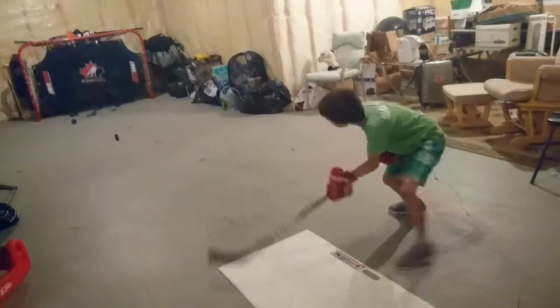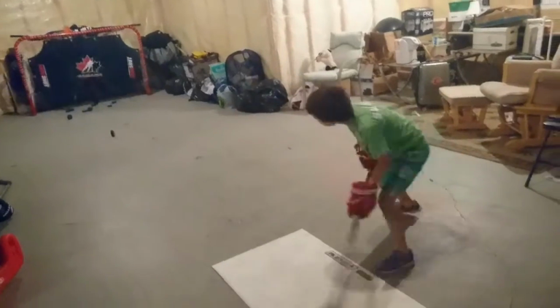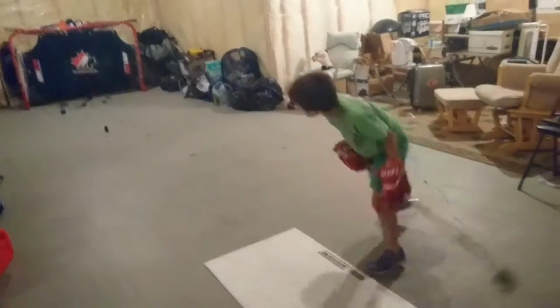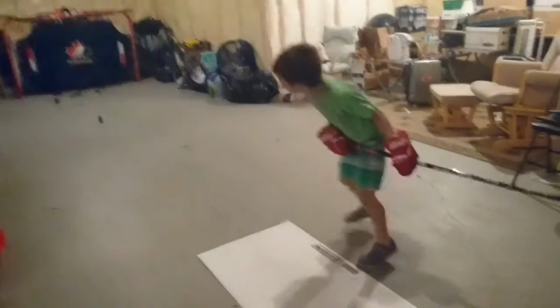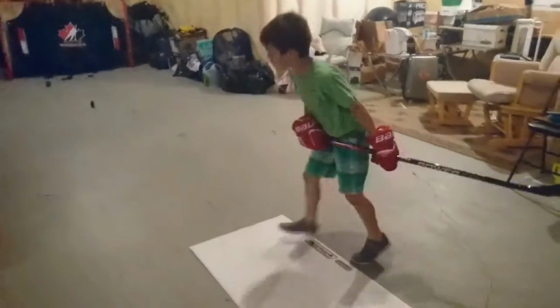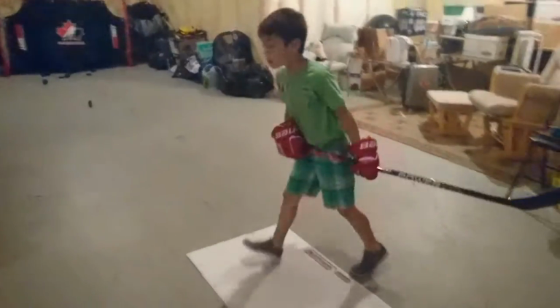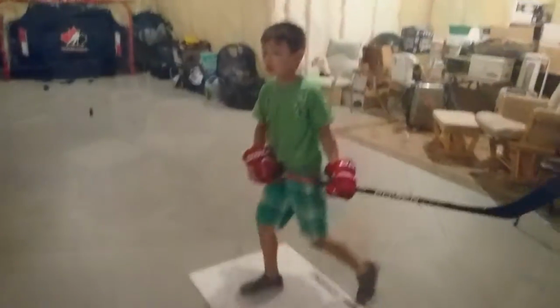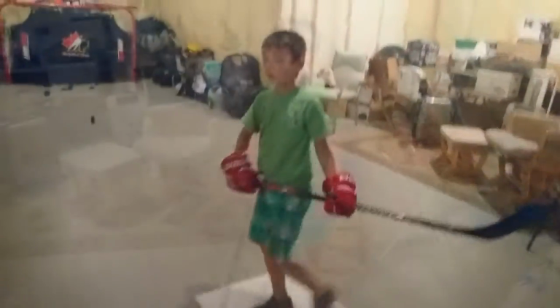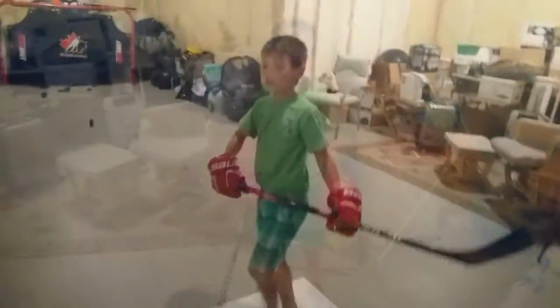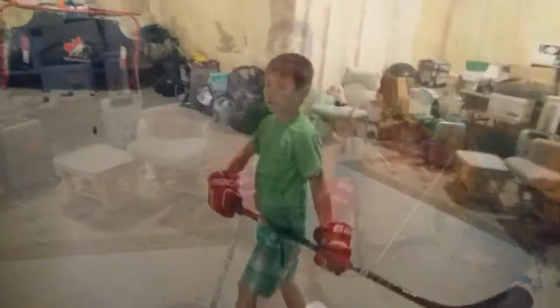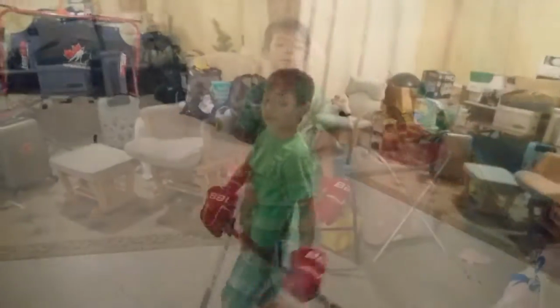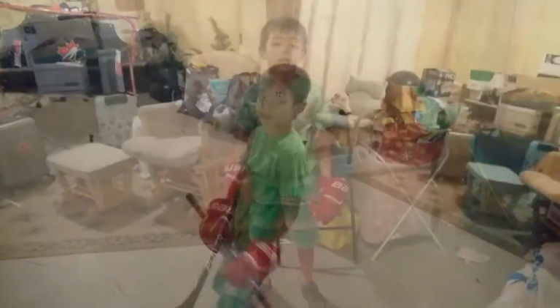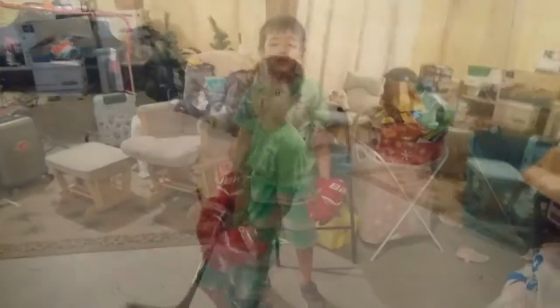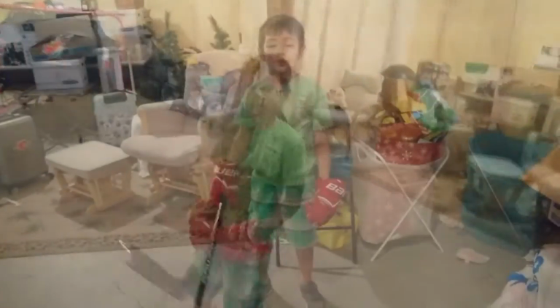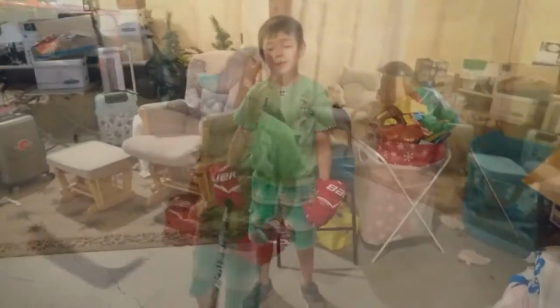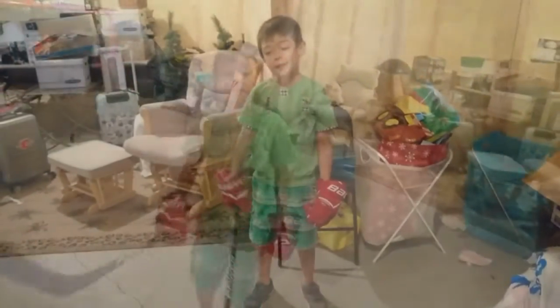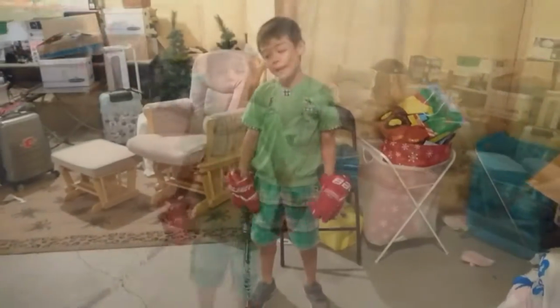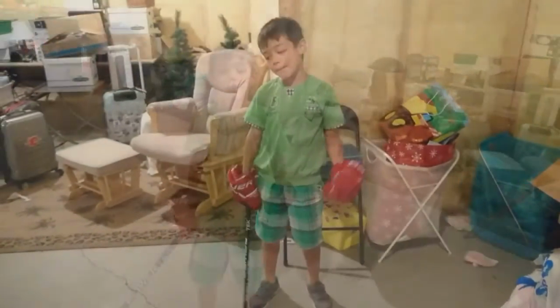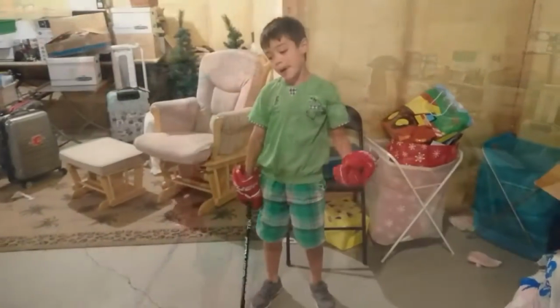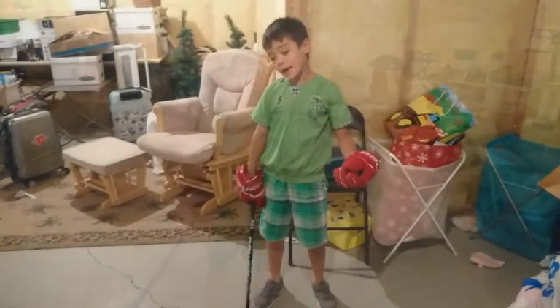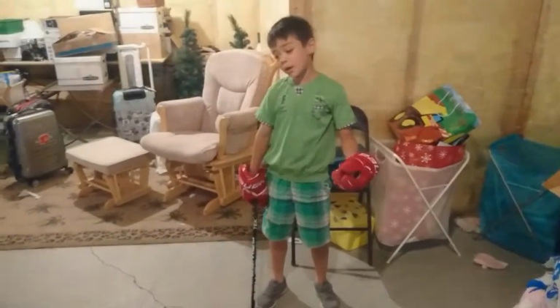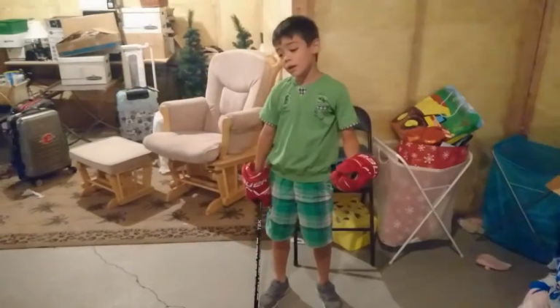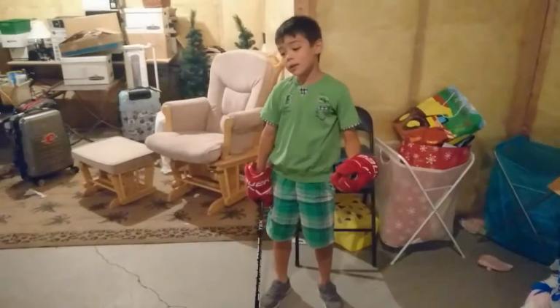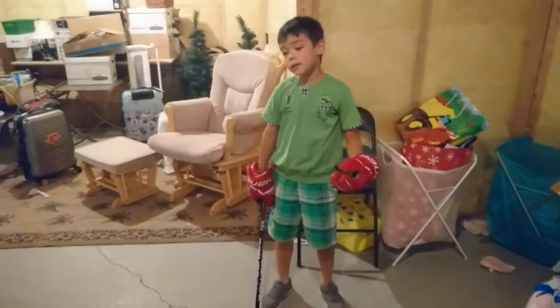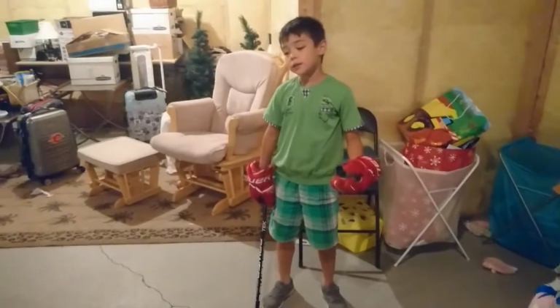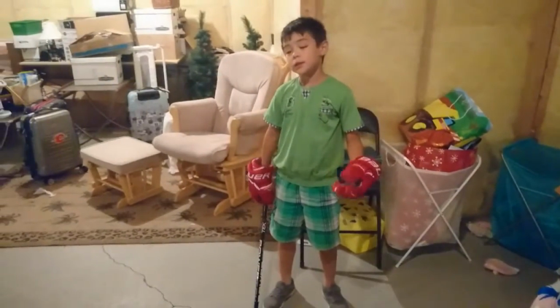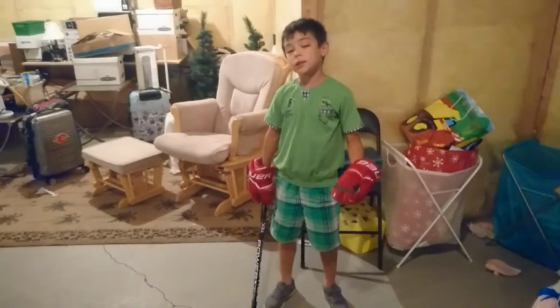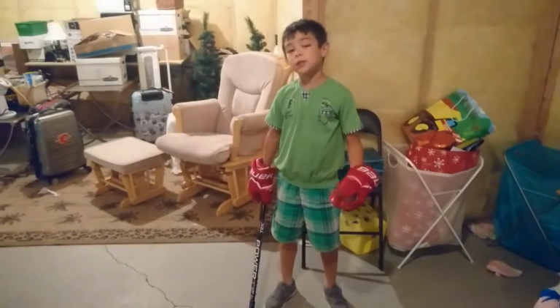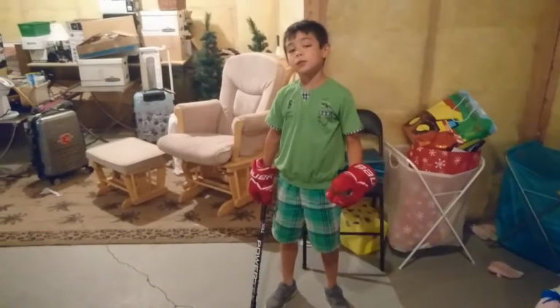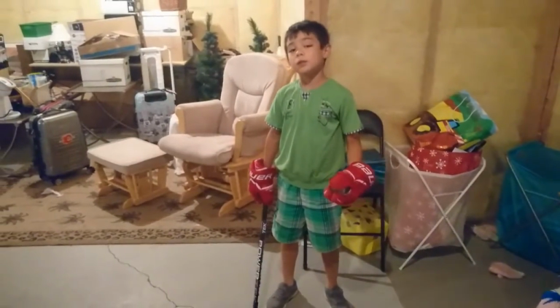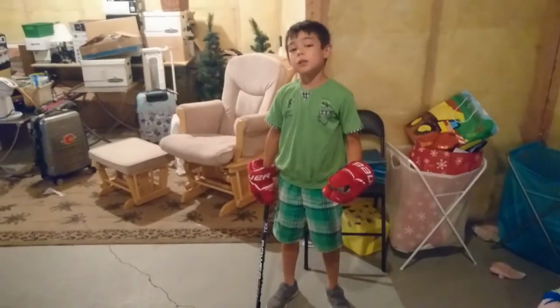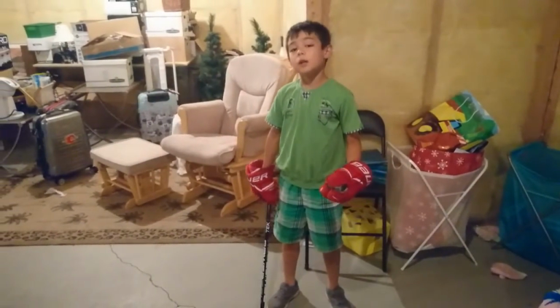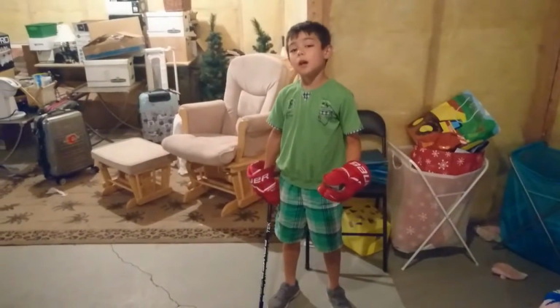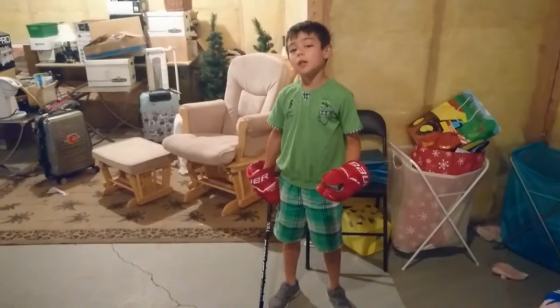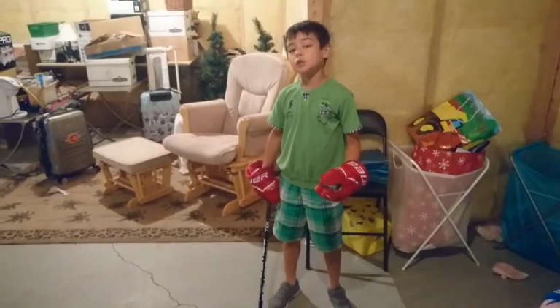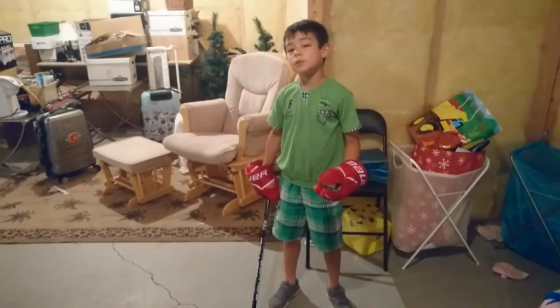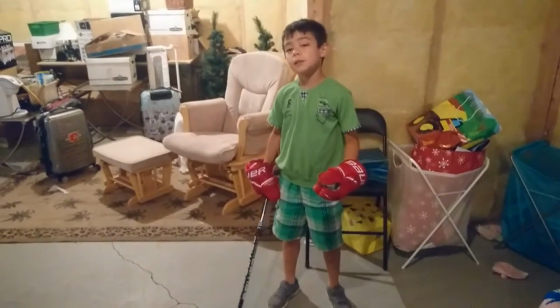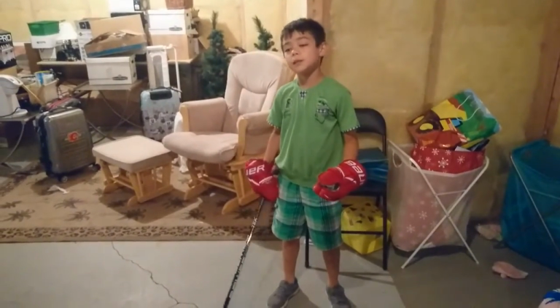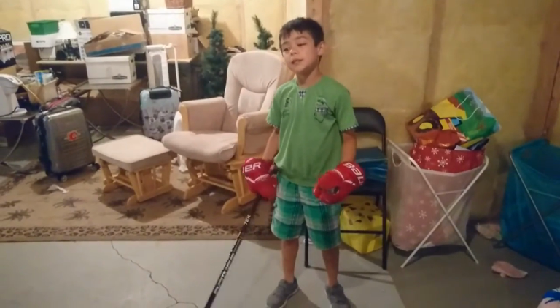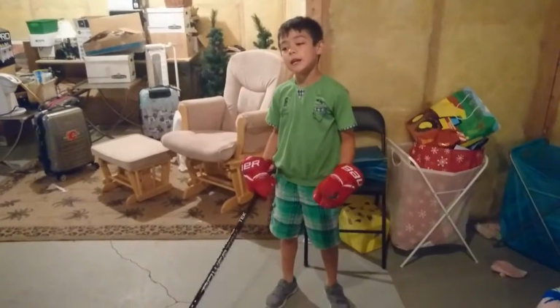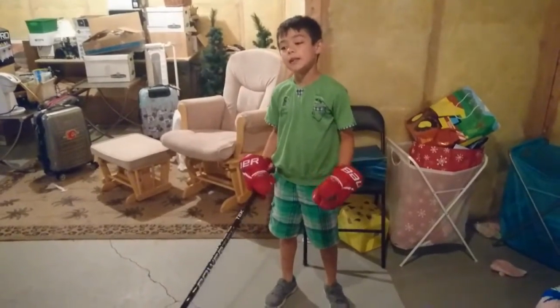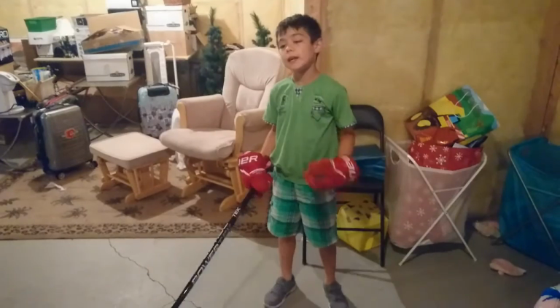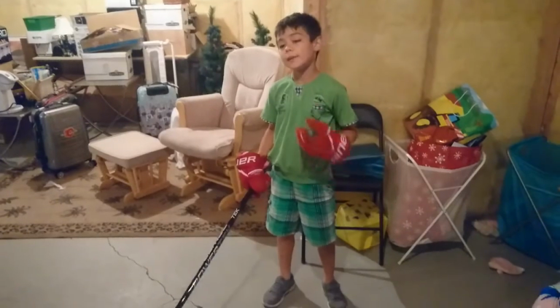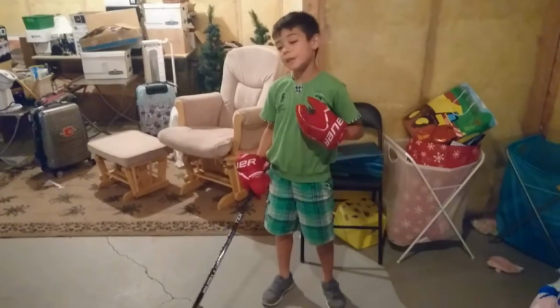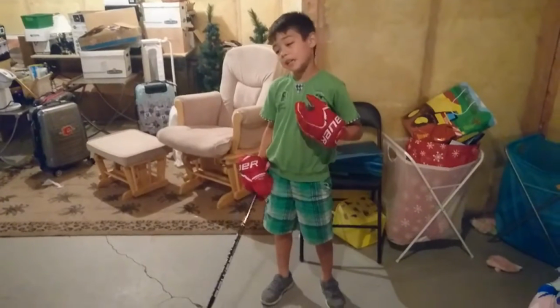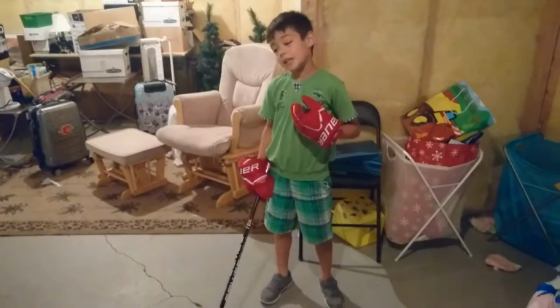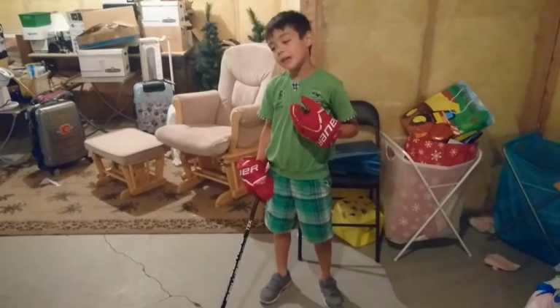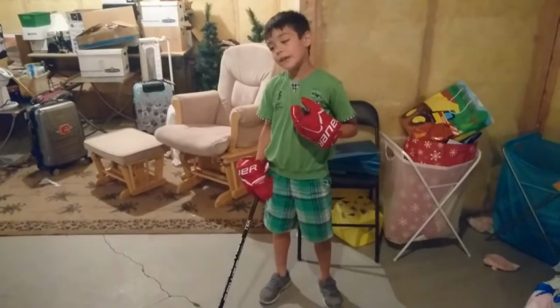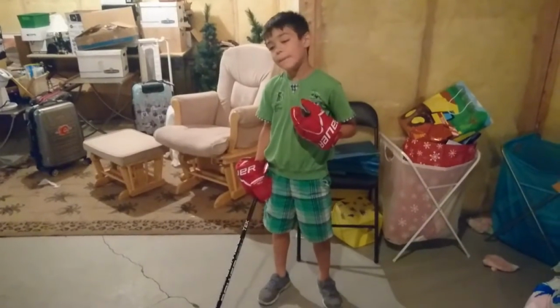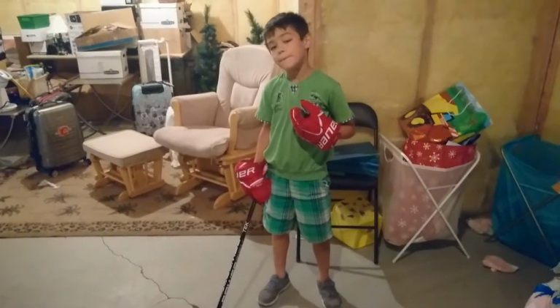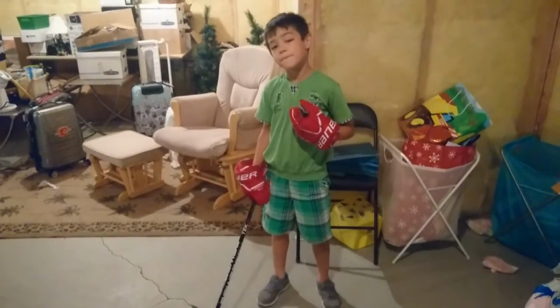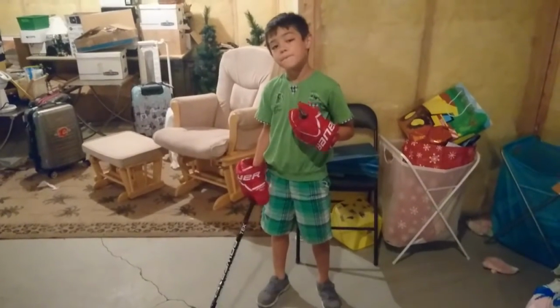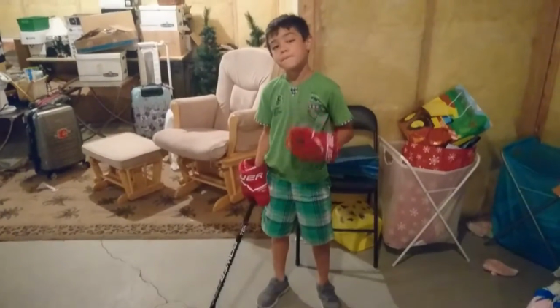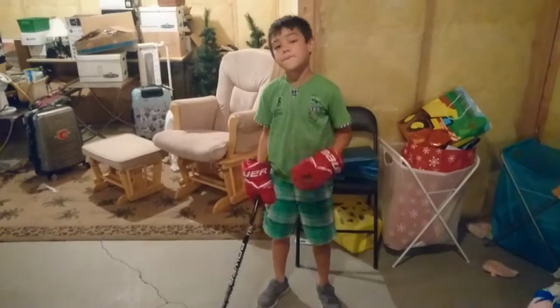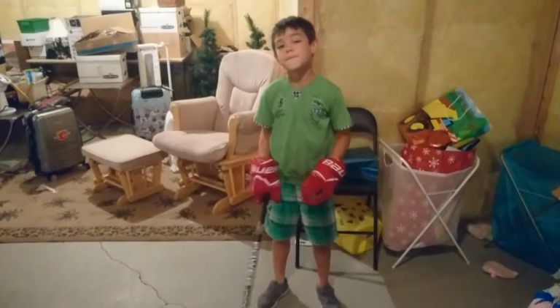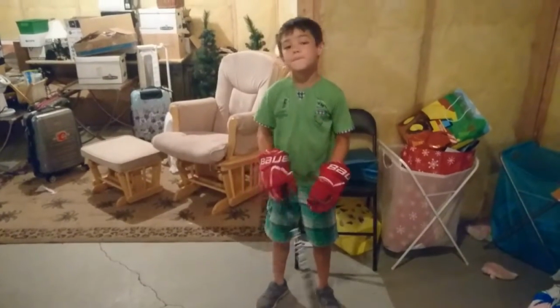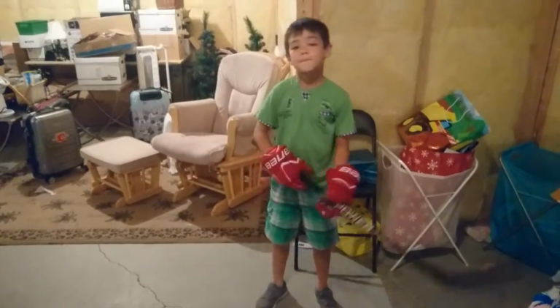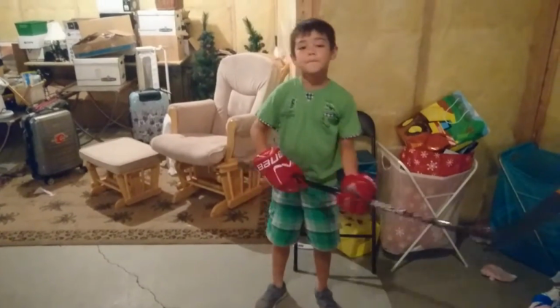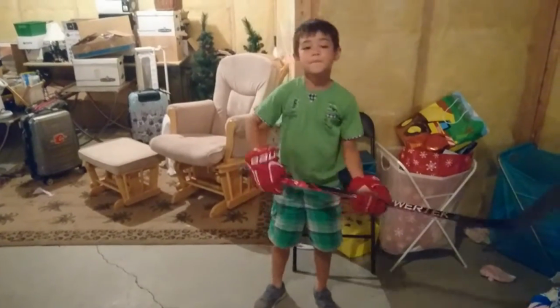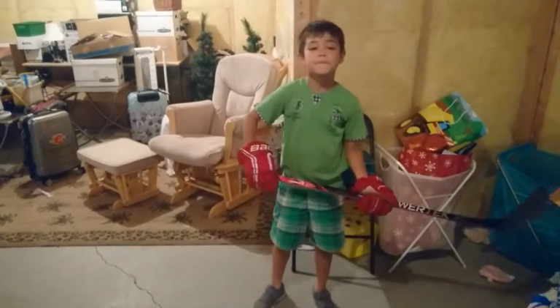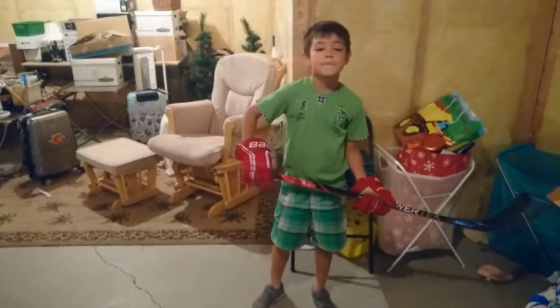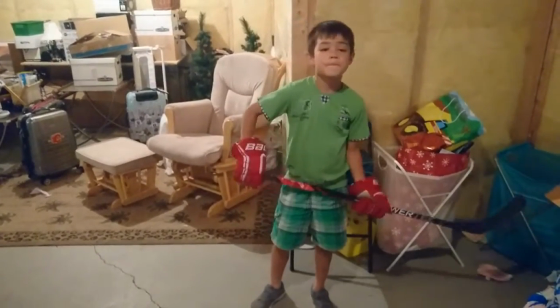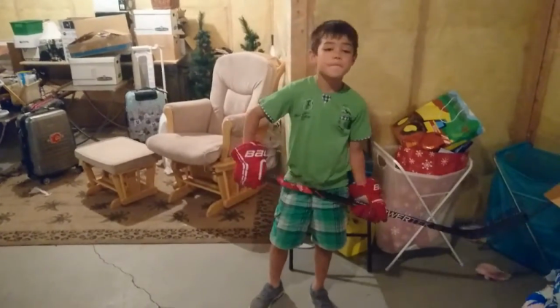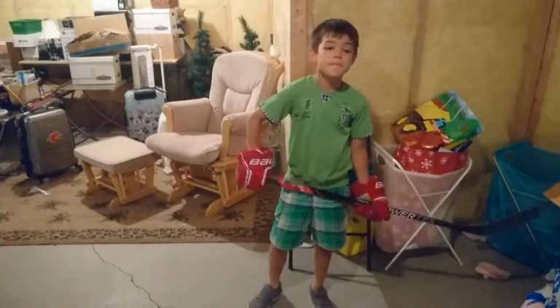If kids want to get better, you should shoot a hundred pucks a day, like me. Thank you.